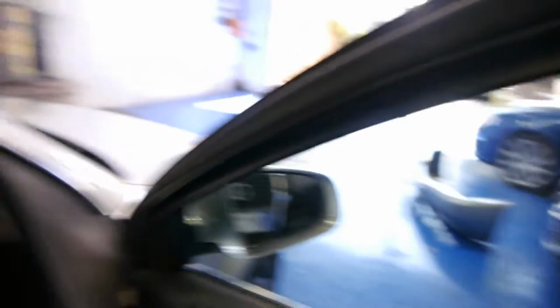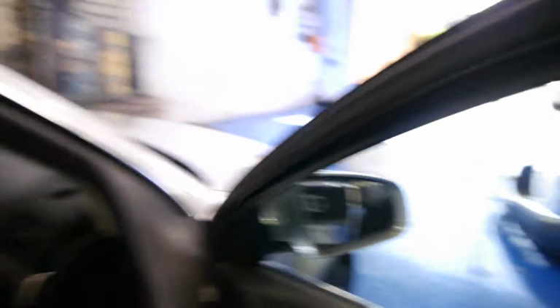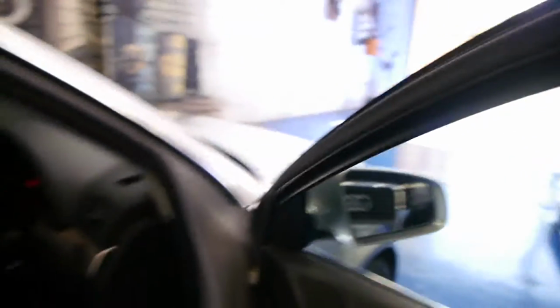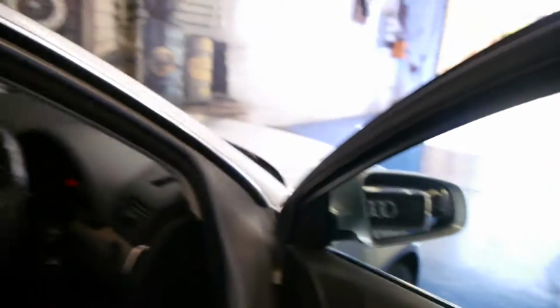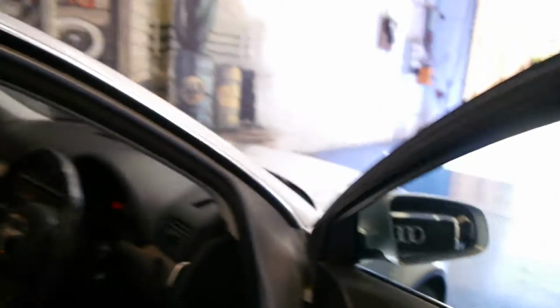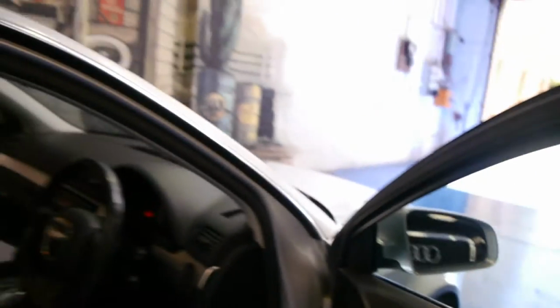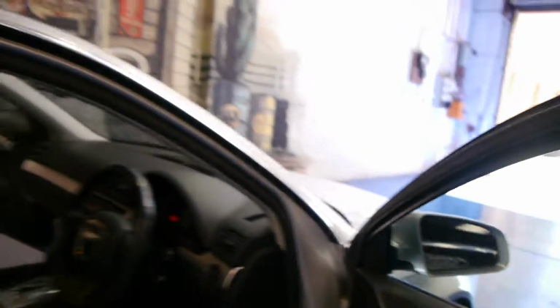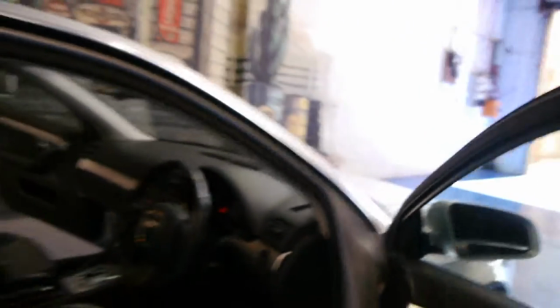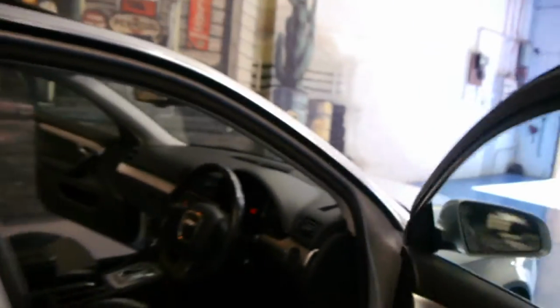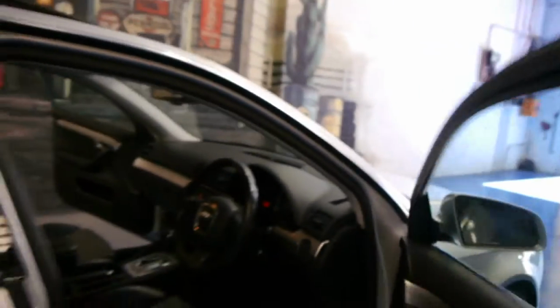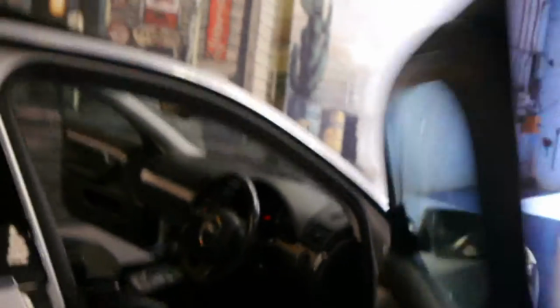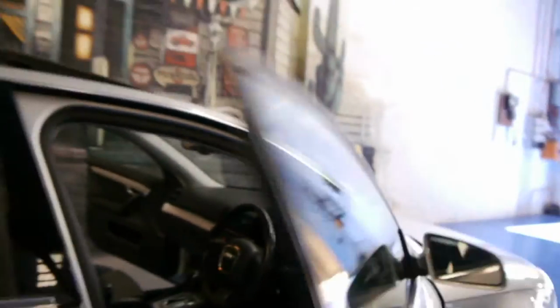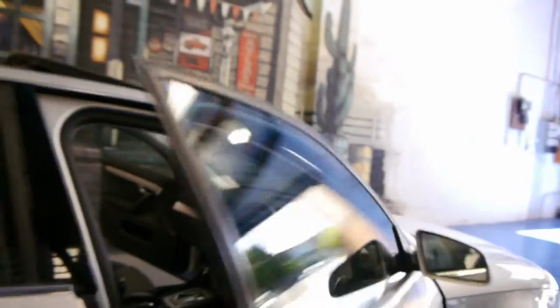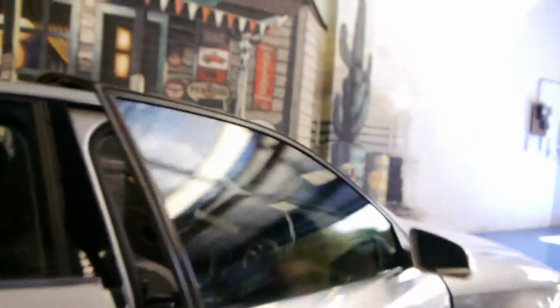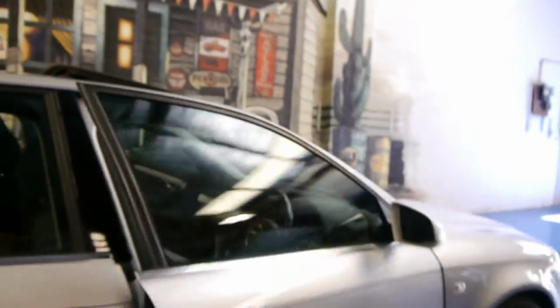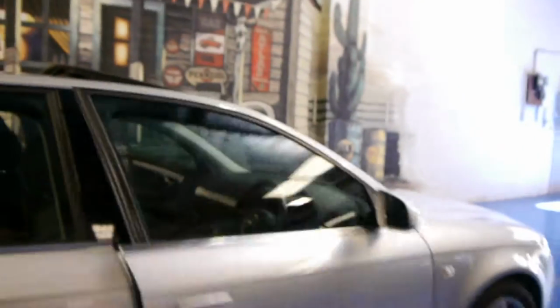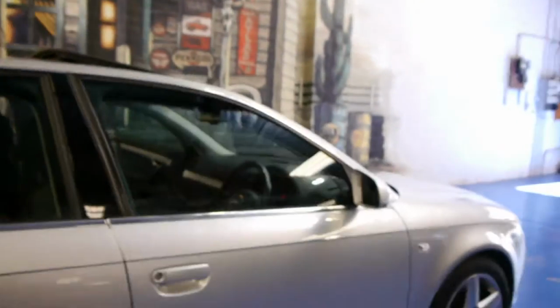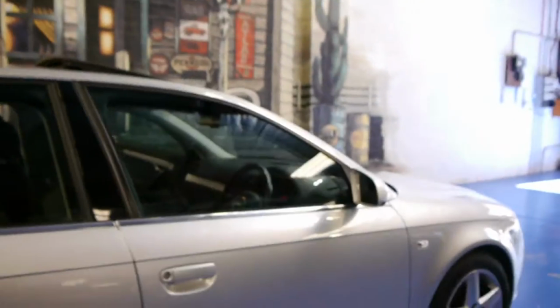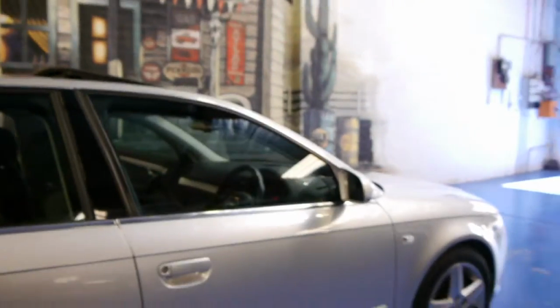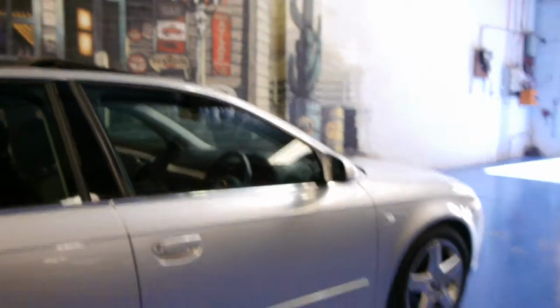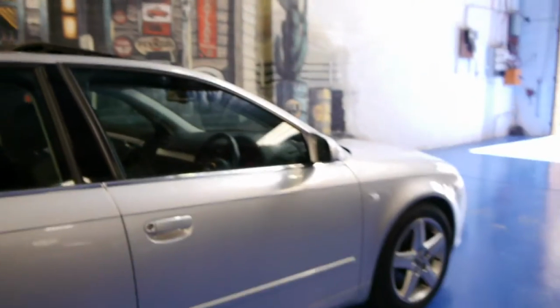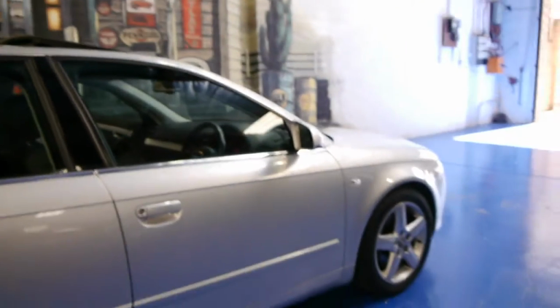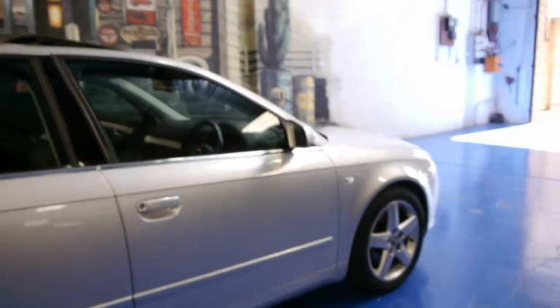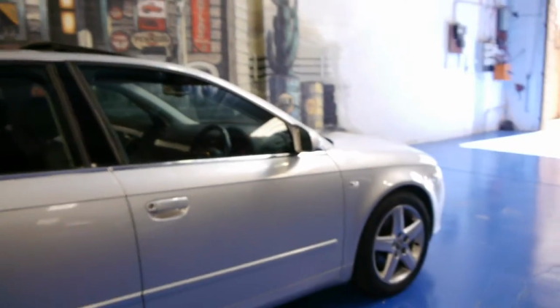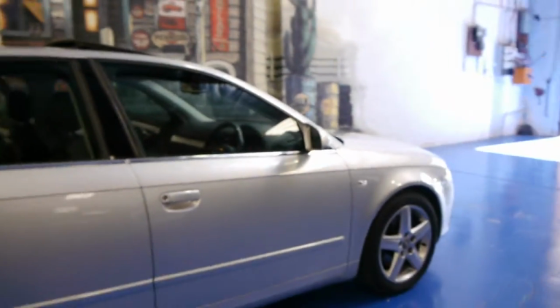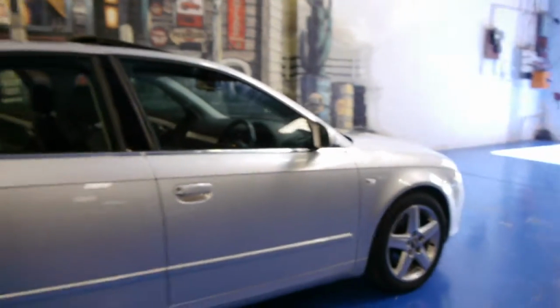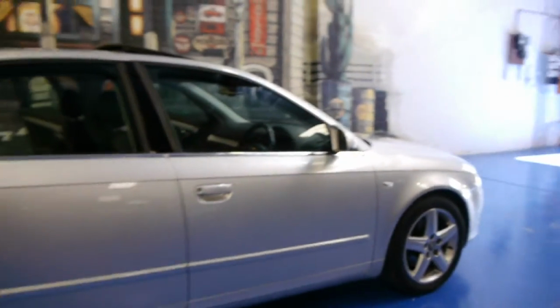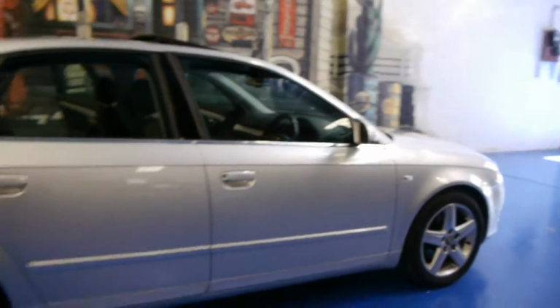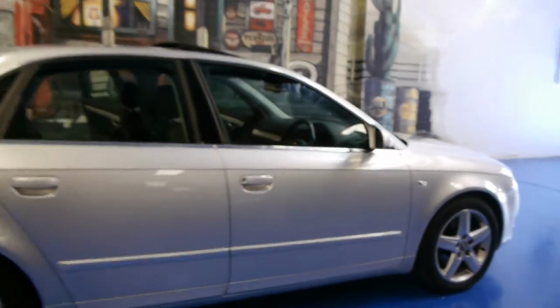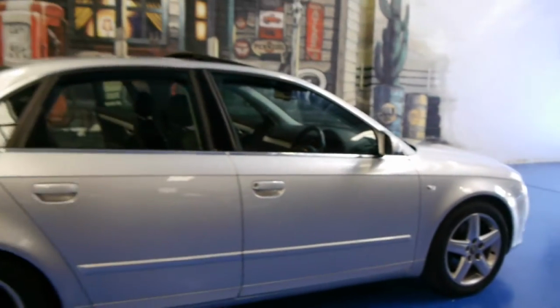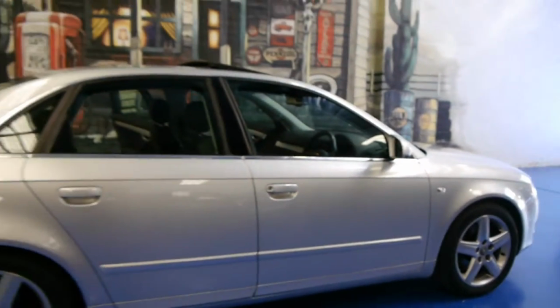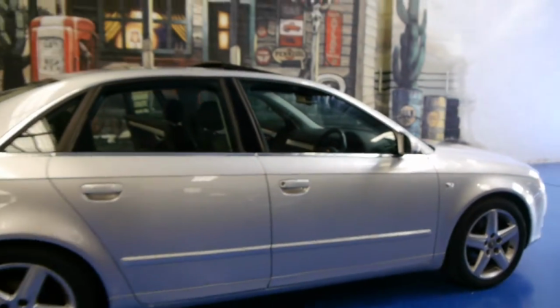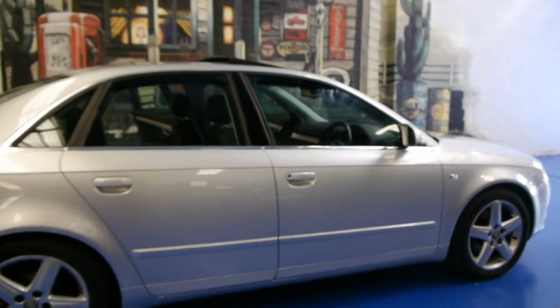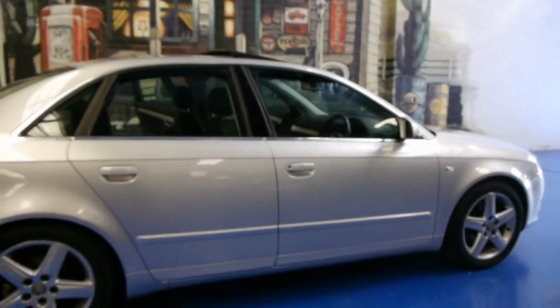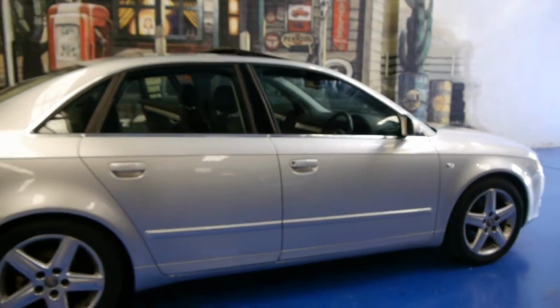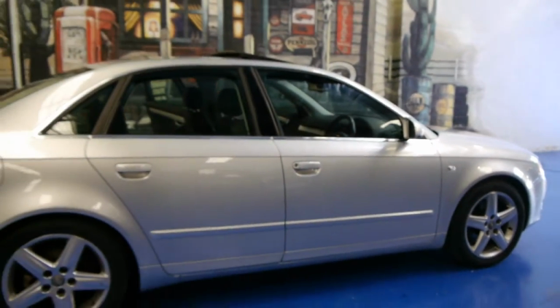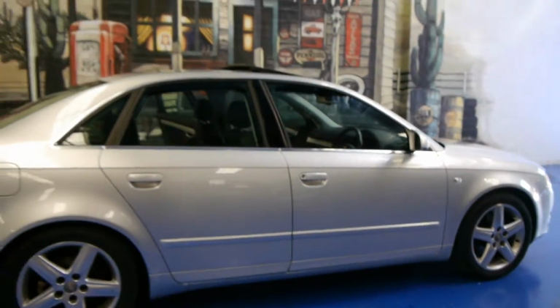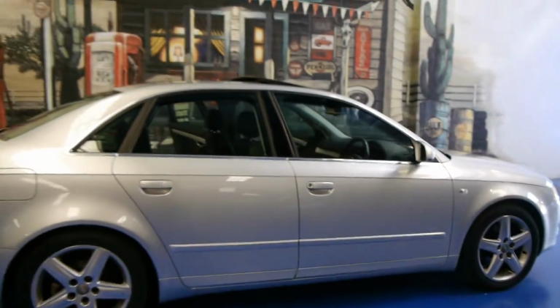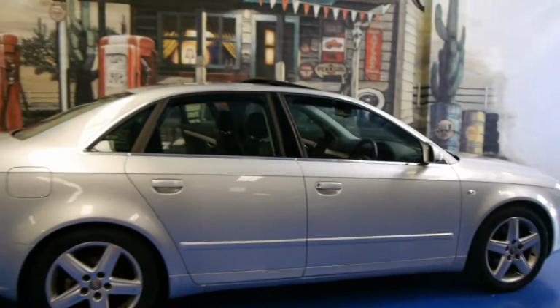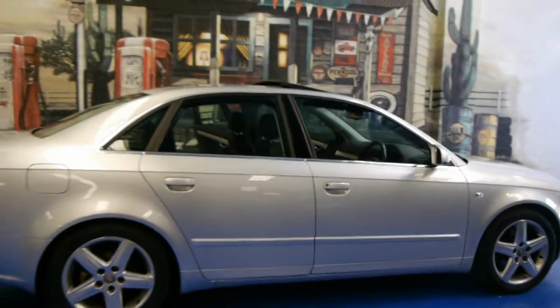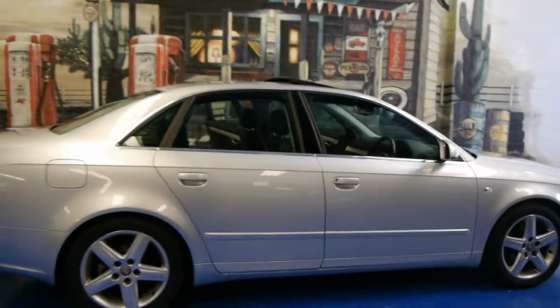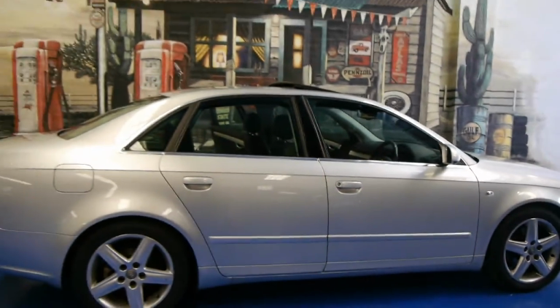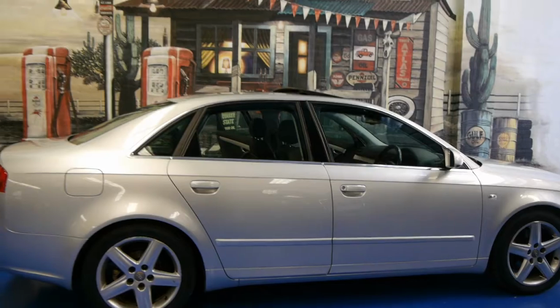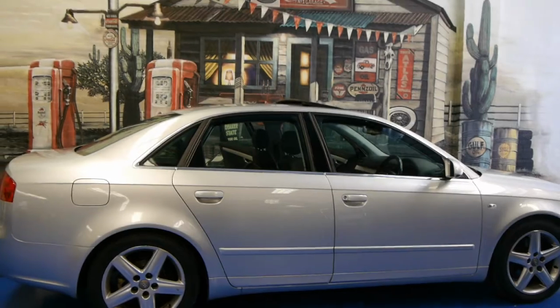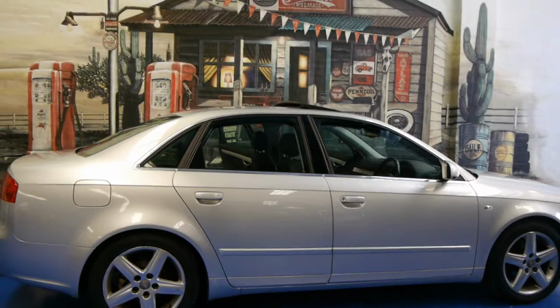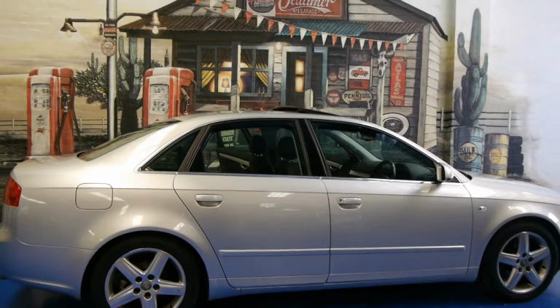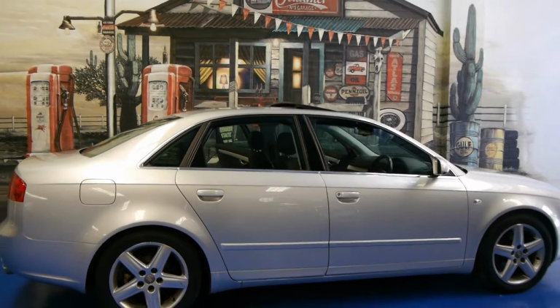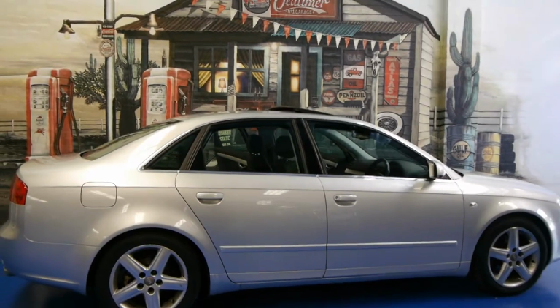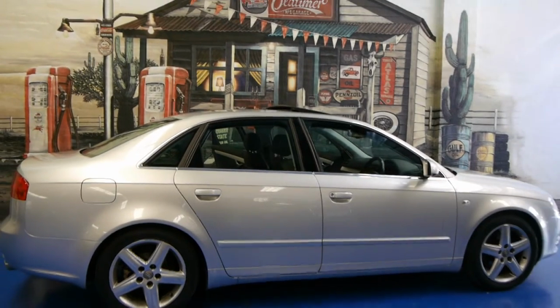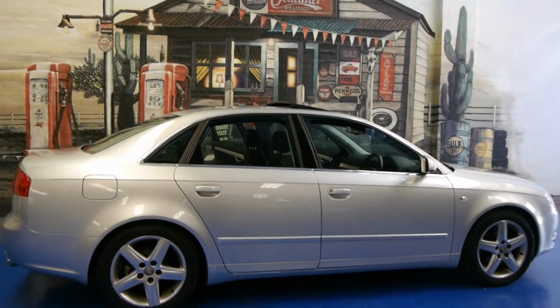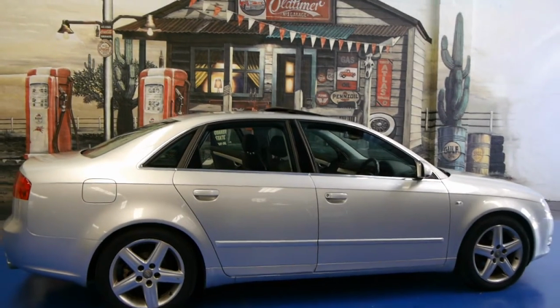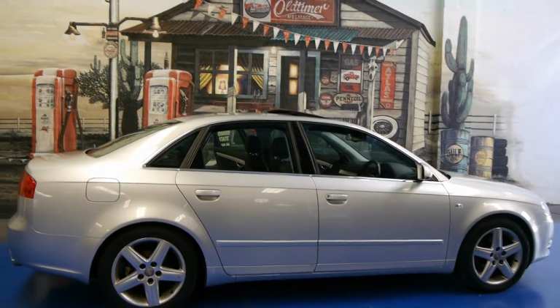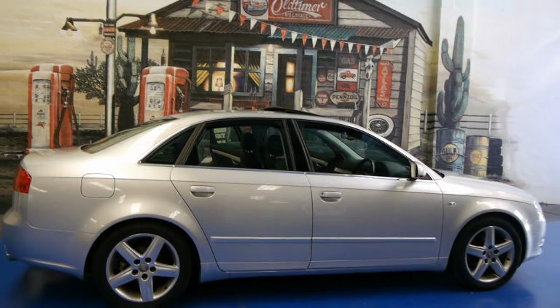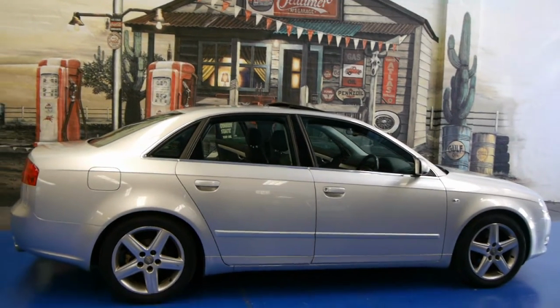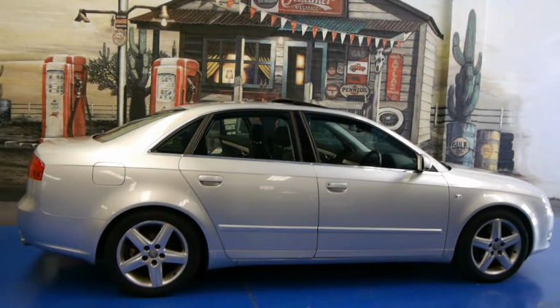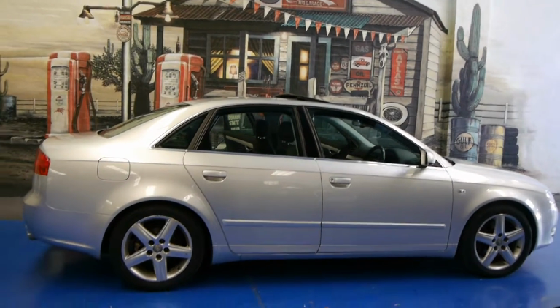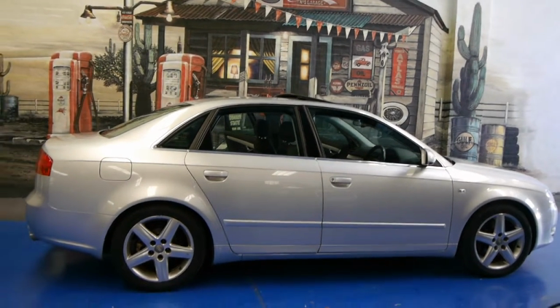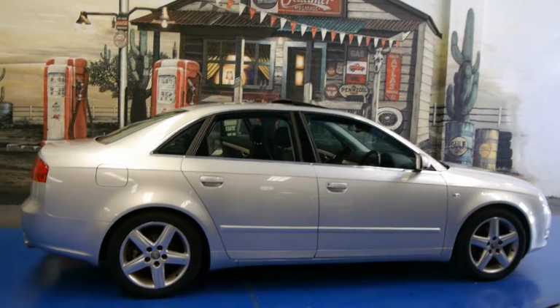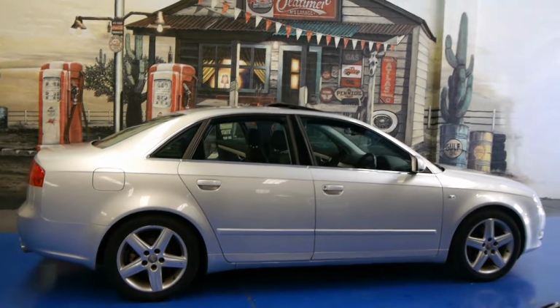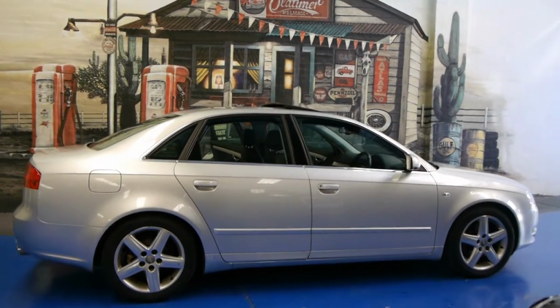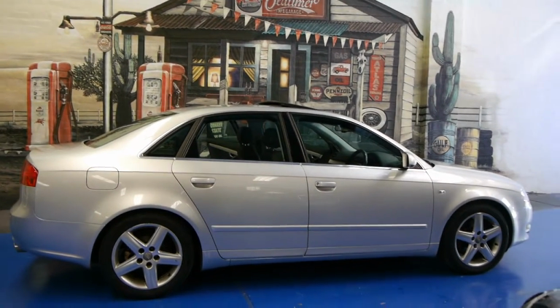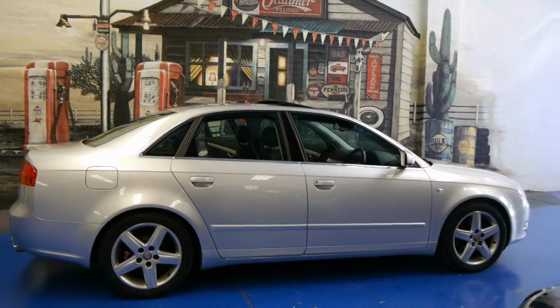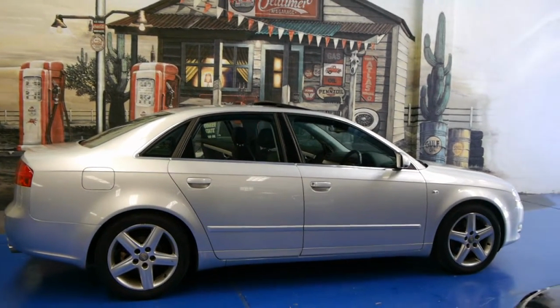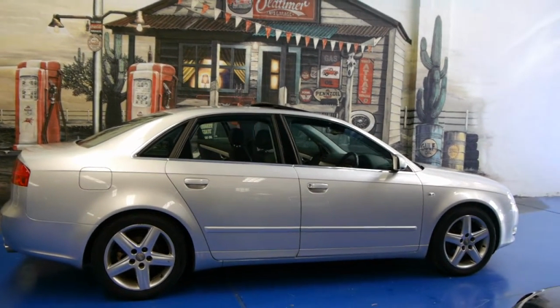Let's just have a little look back at the car in the flesh. Isn't it beautiful?